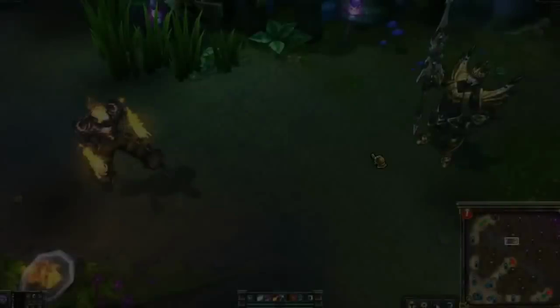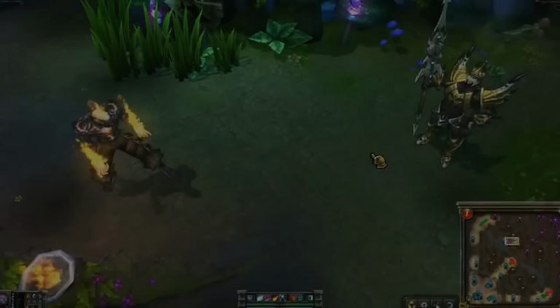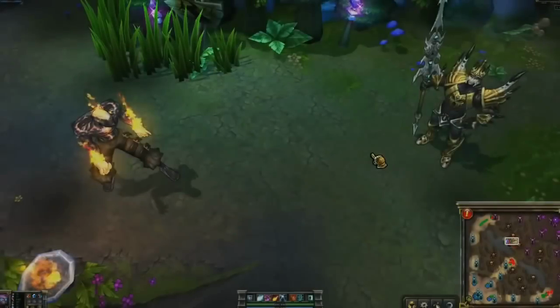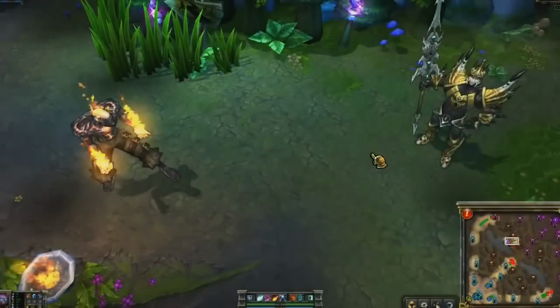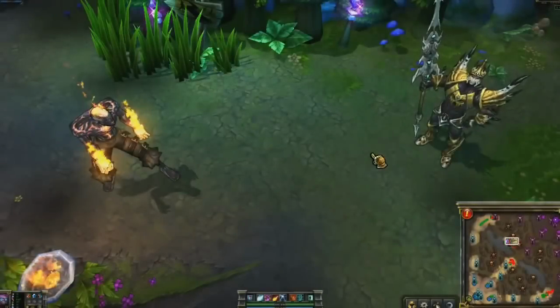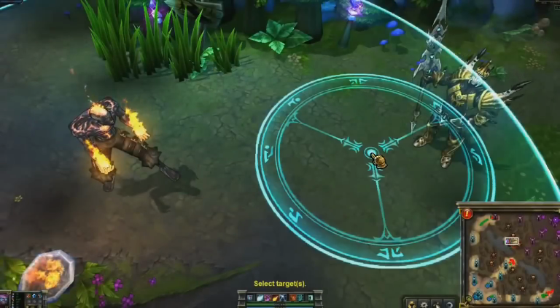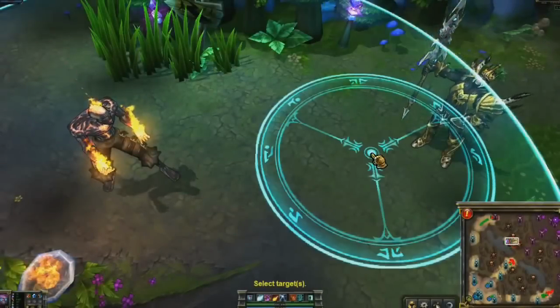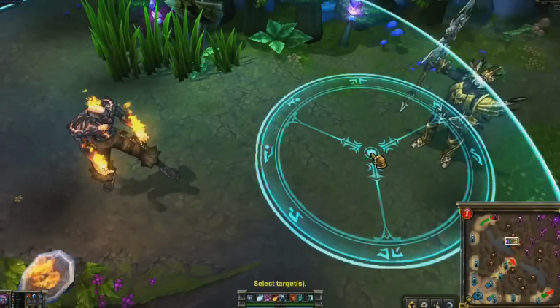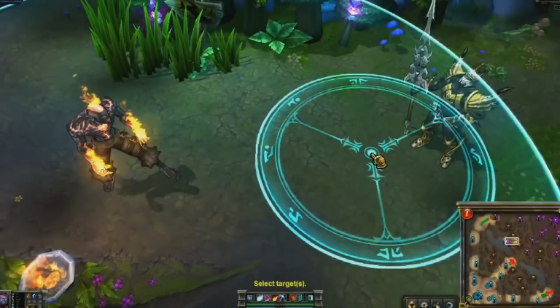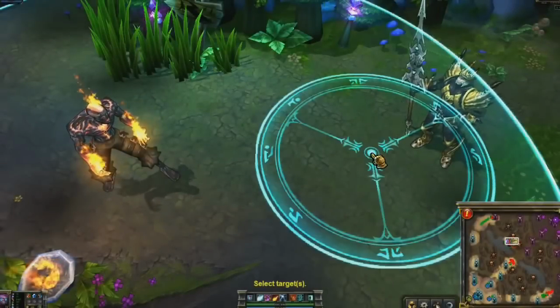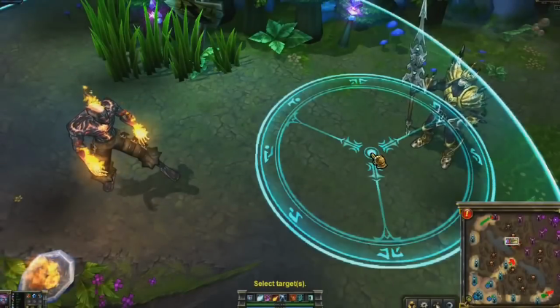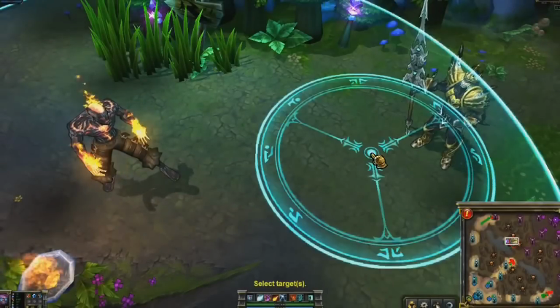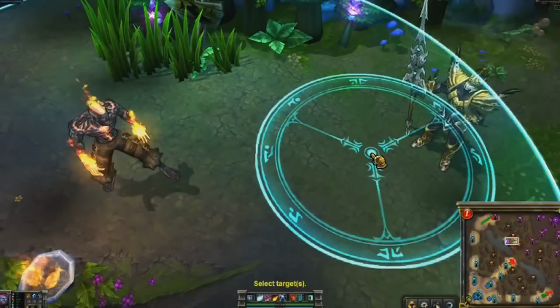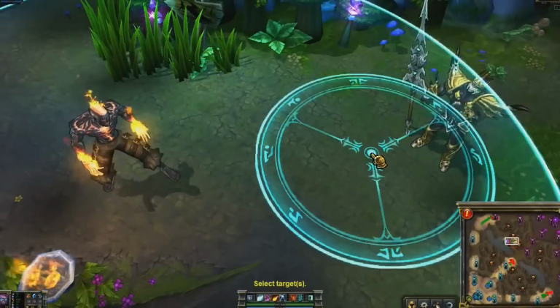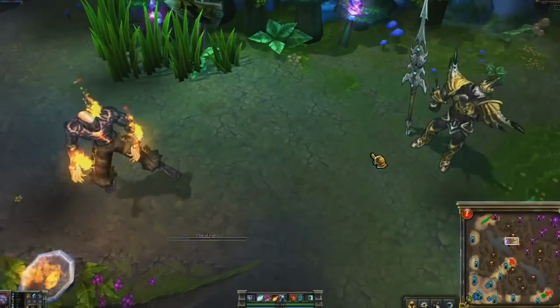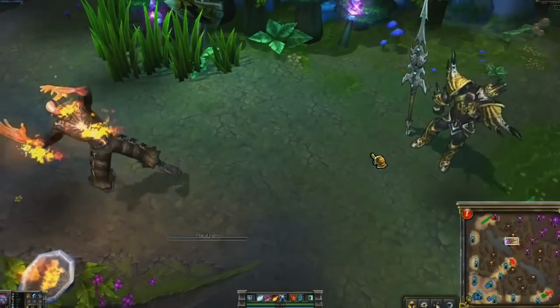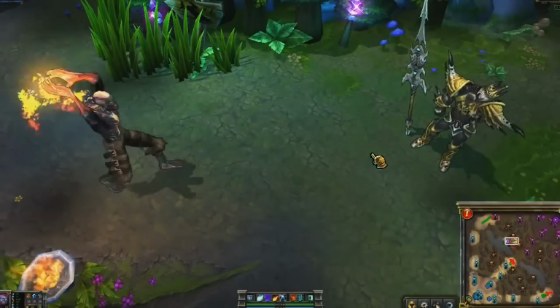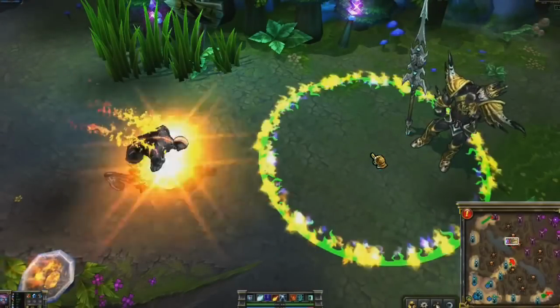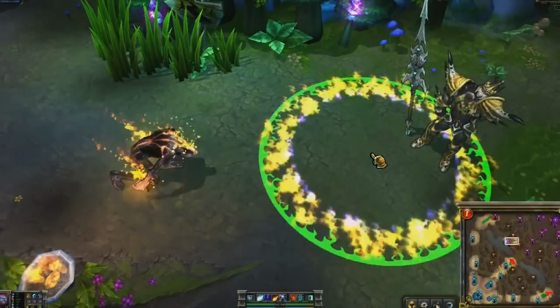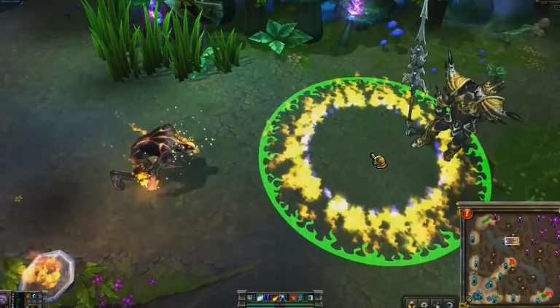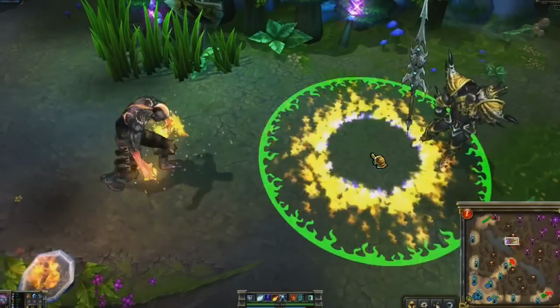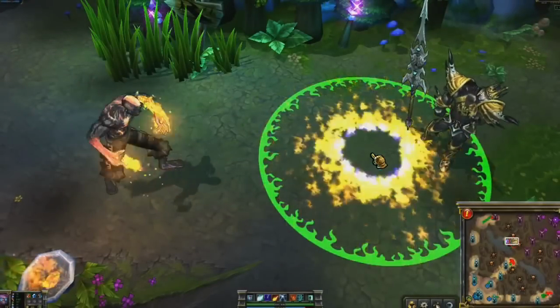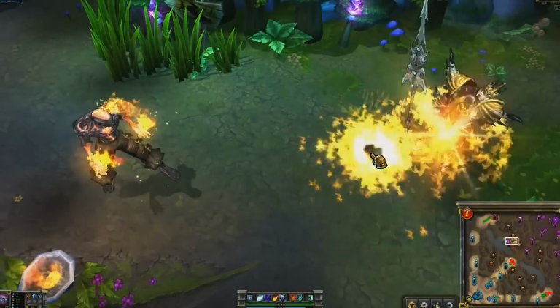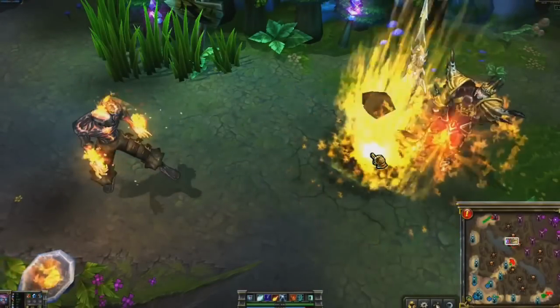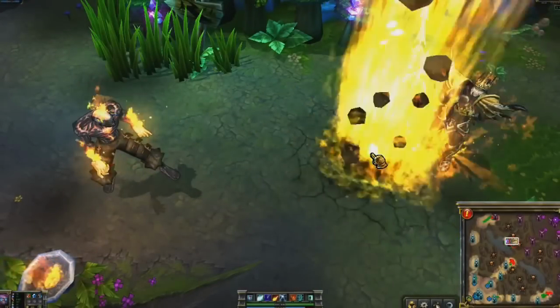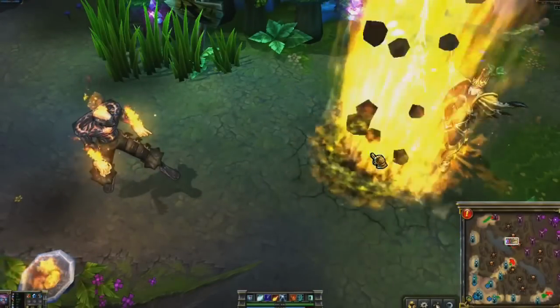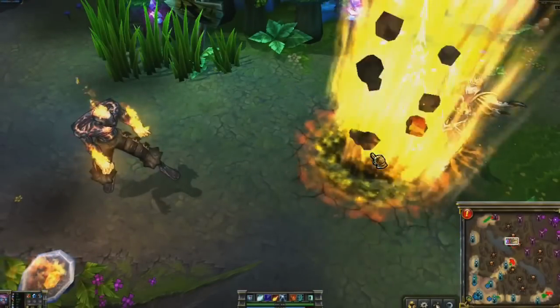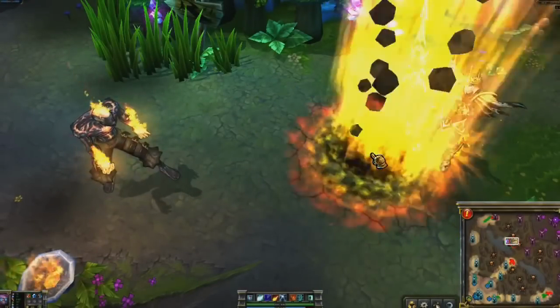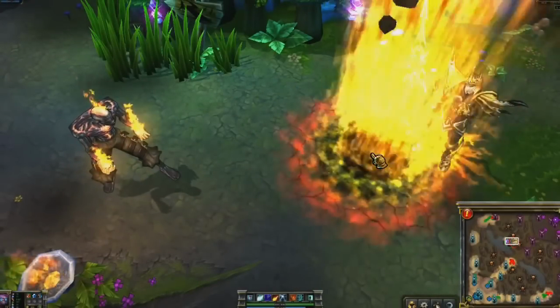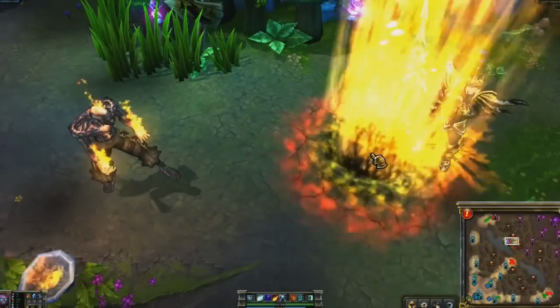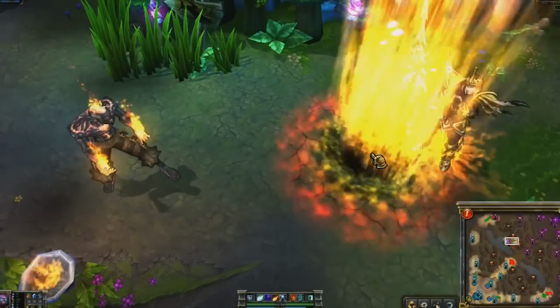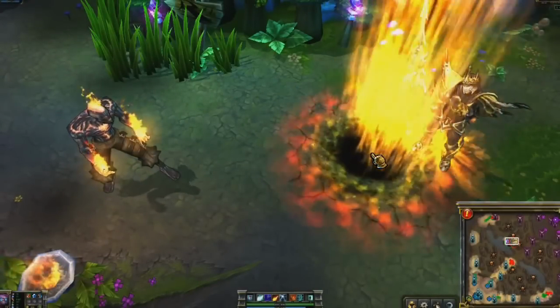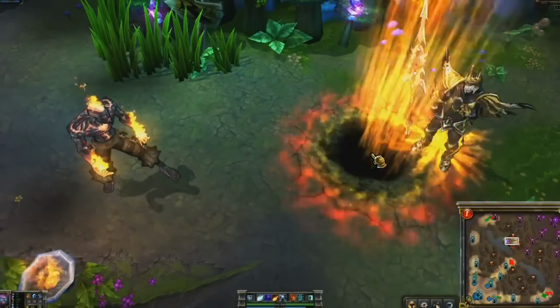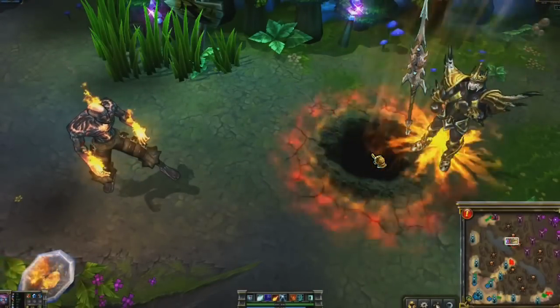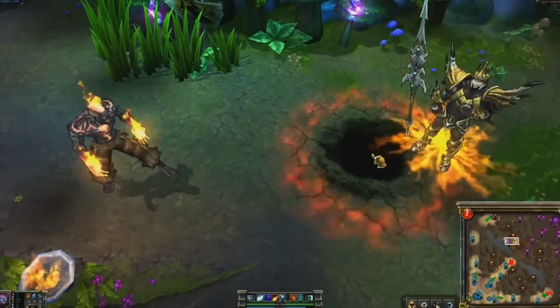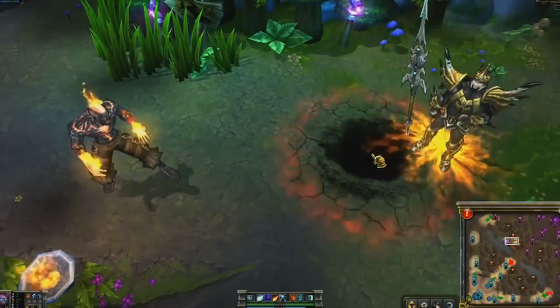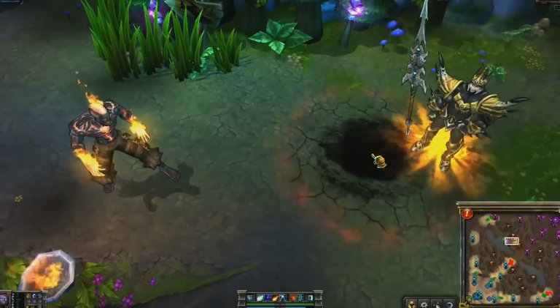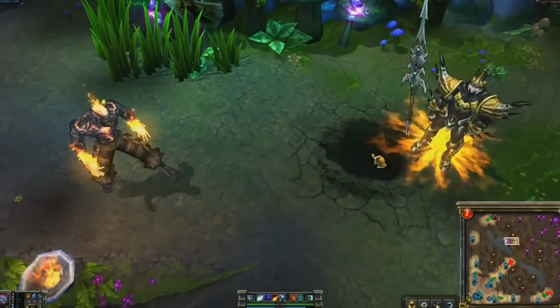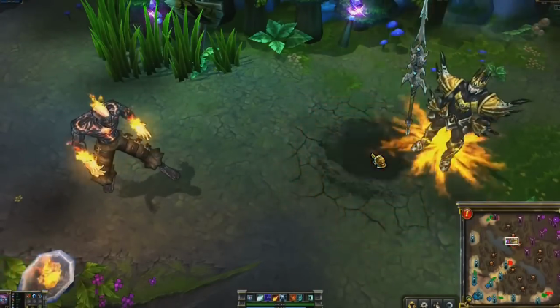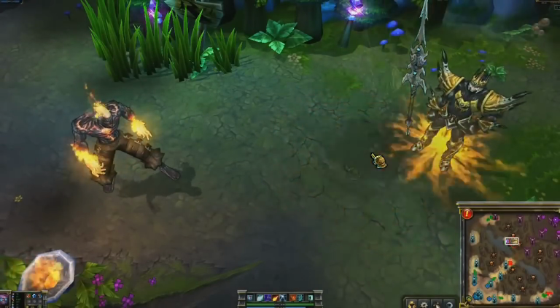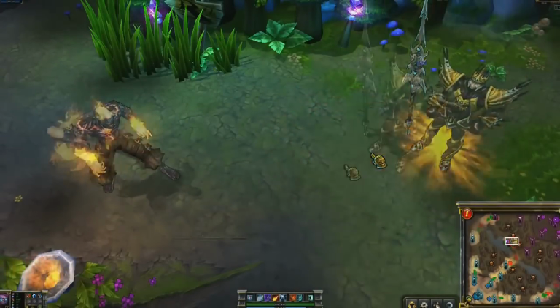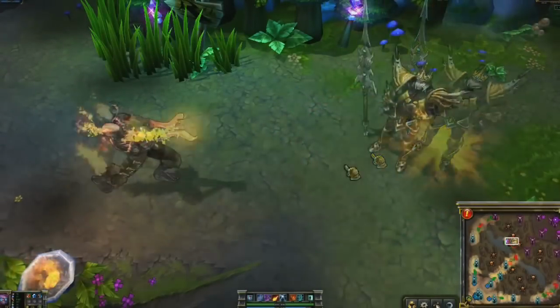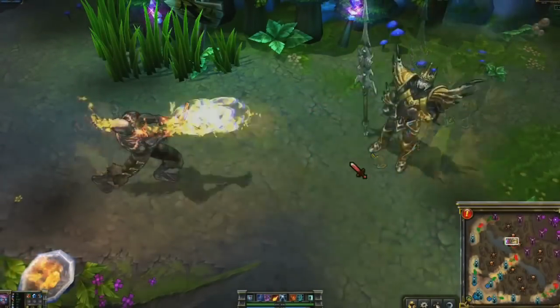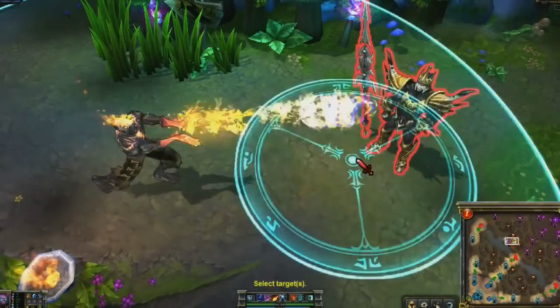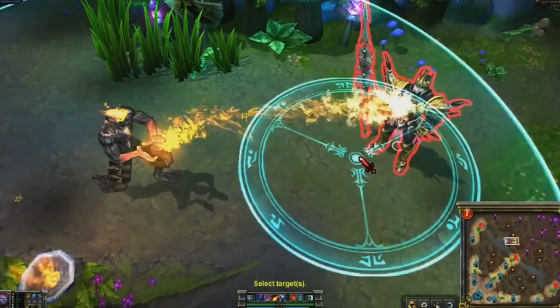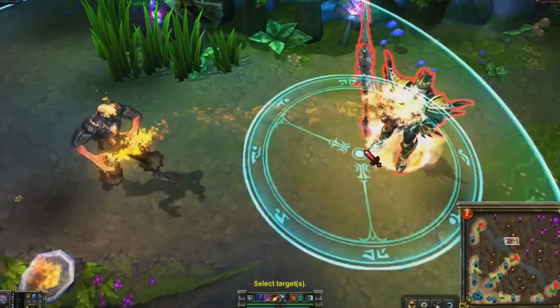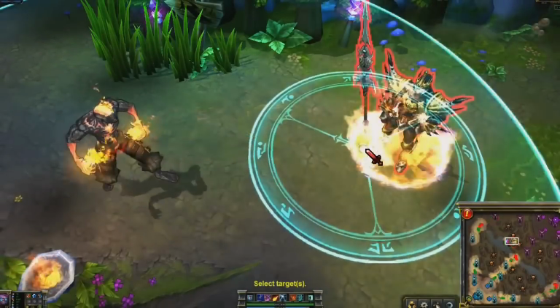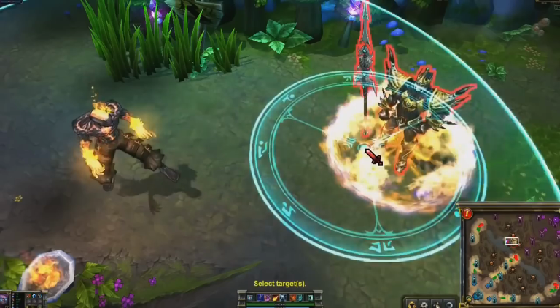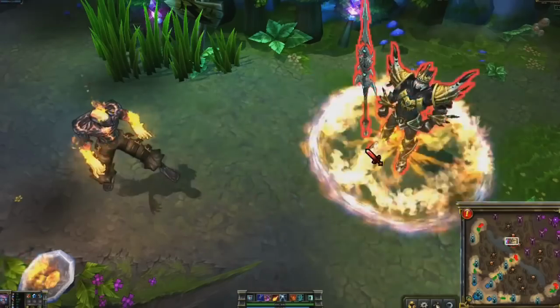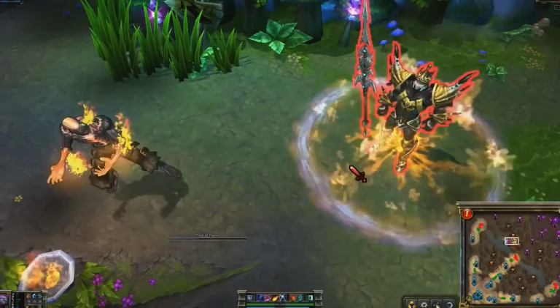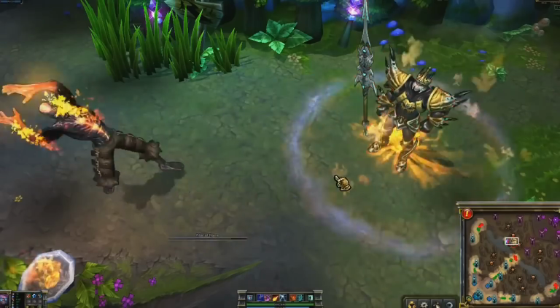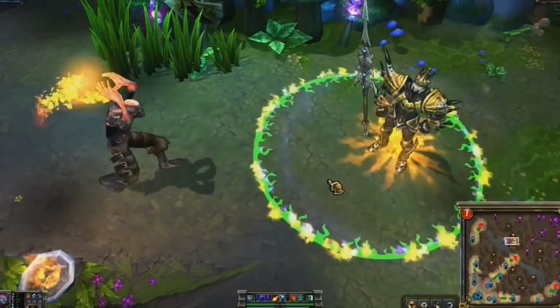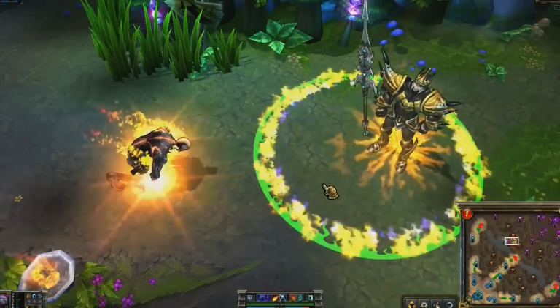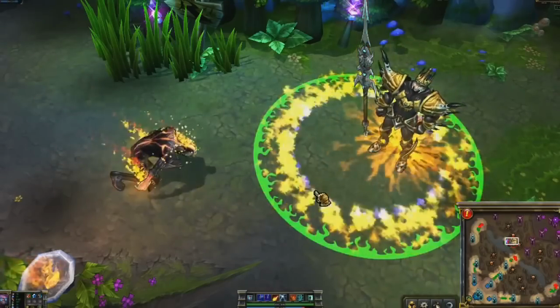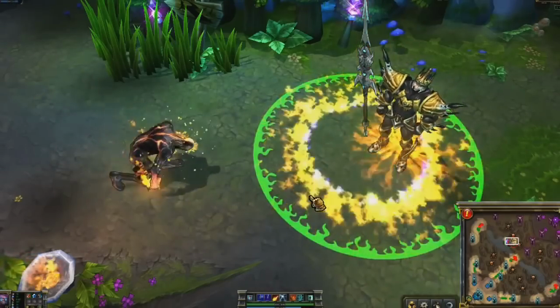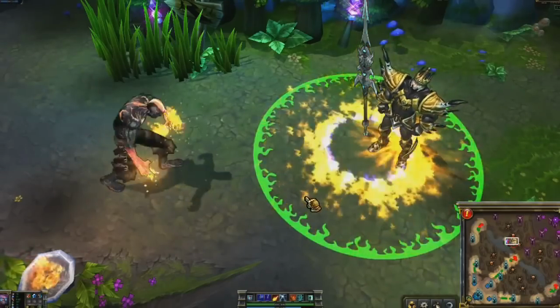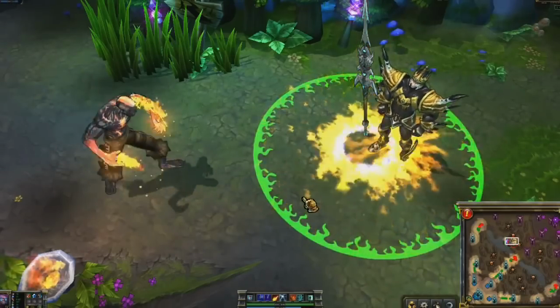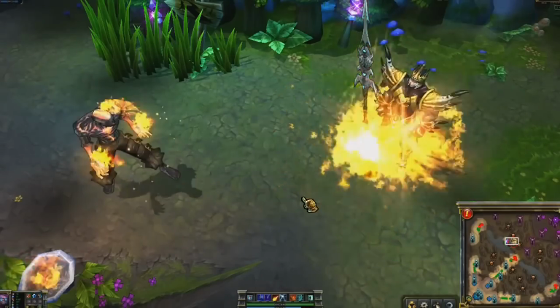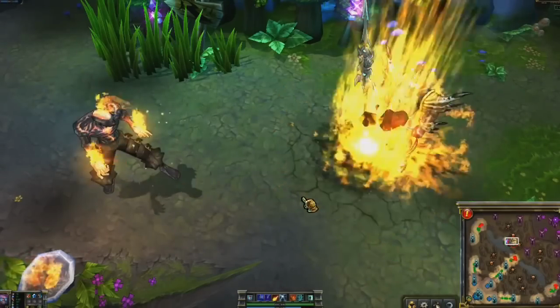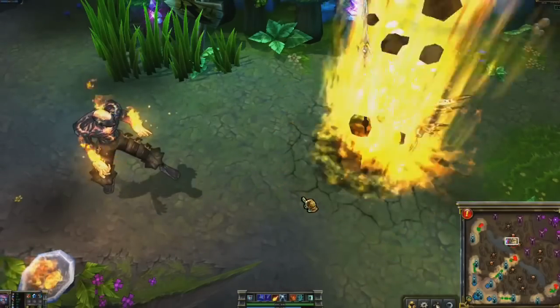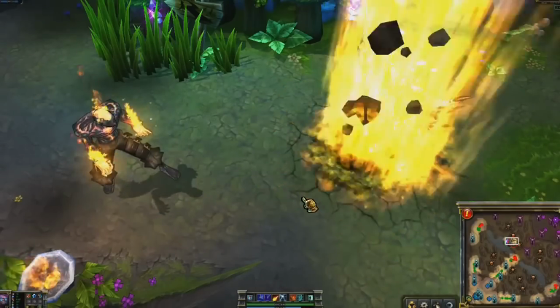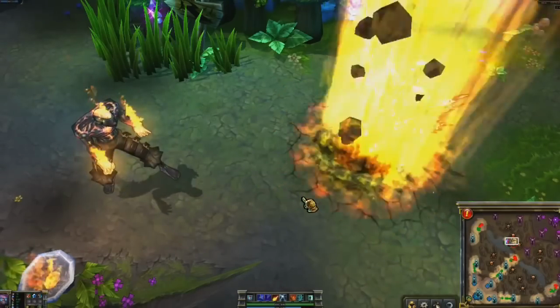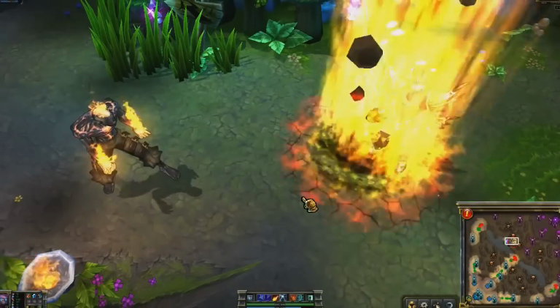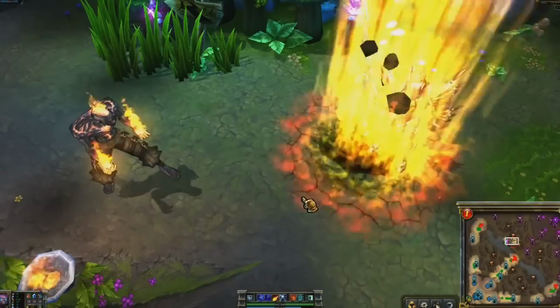After a short delay, Pillar of Flame deals damage to all enemy units in an area. Targets already ablaze take significant bonus damage.